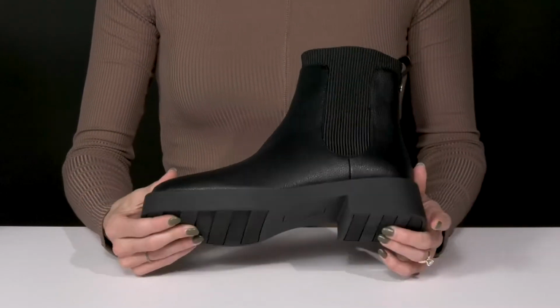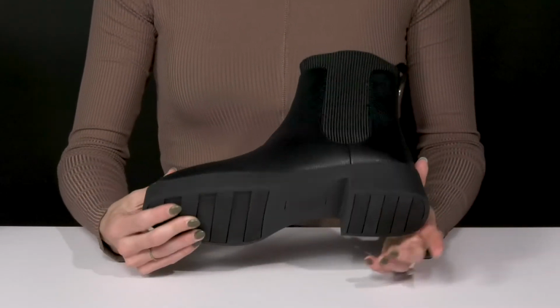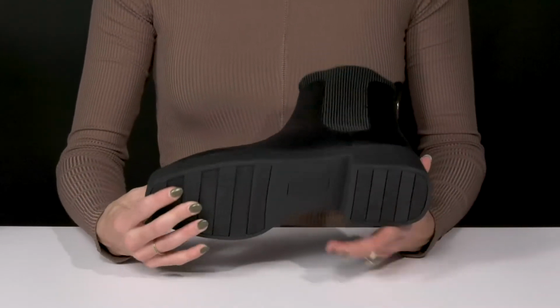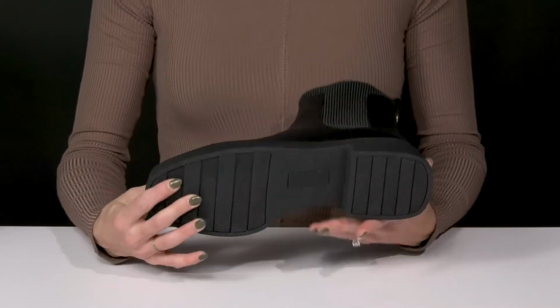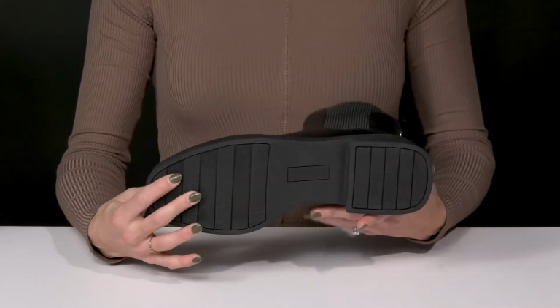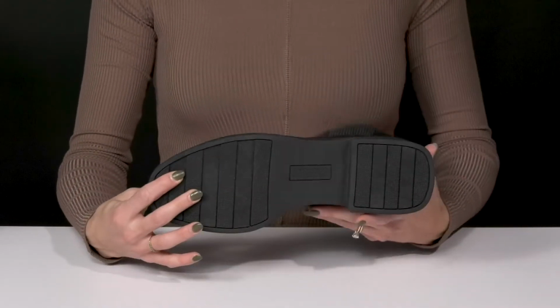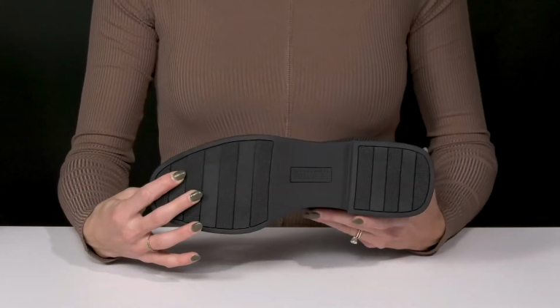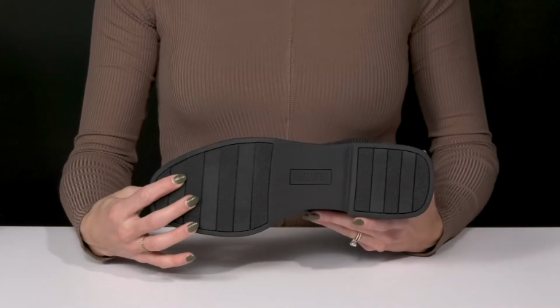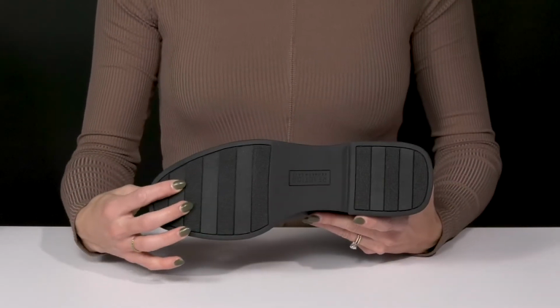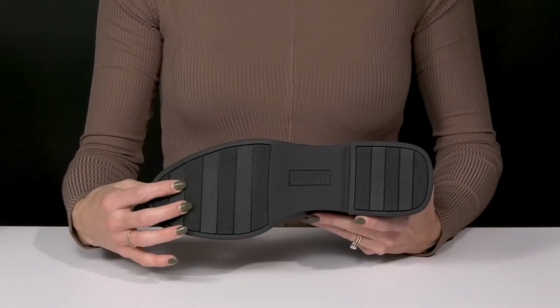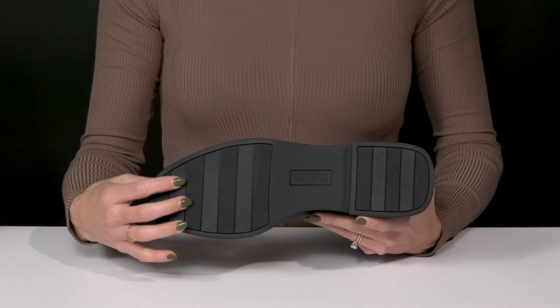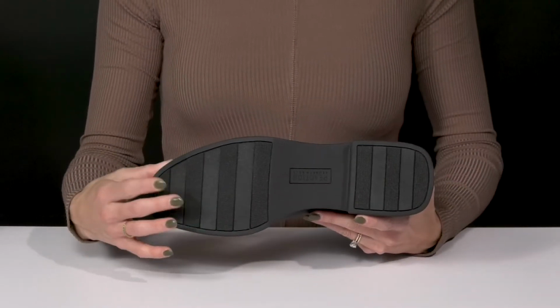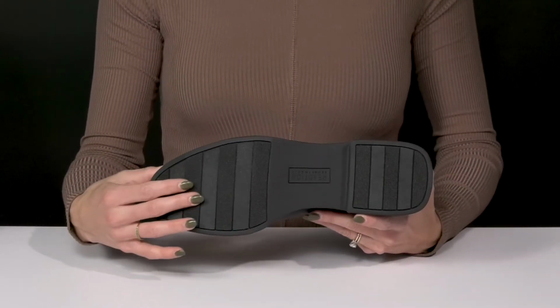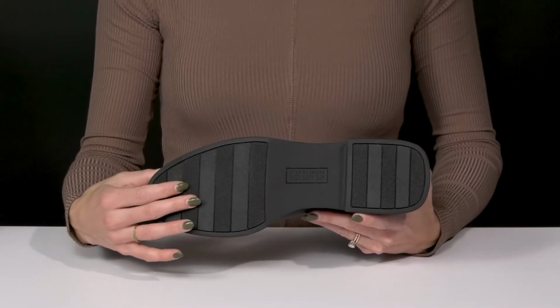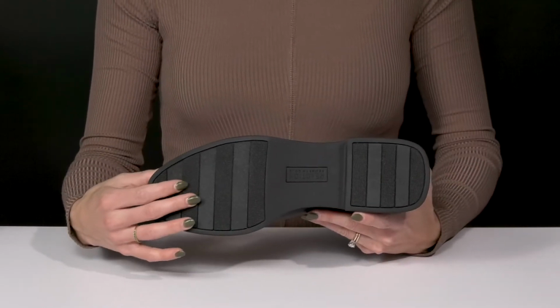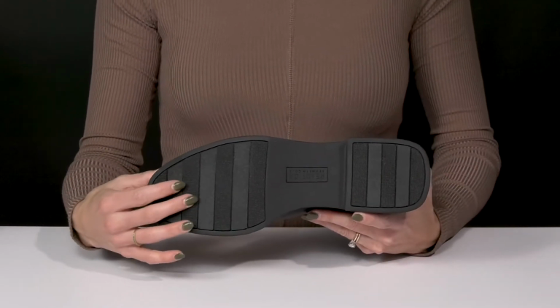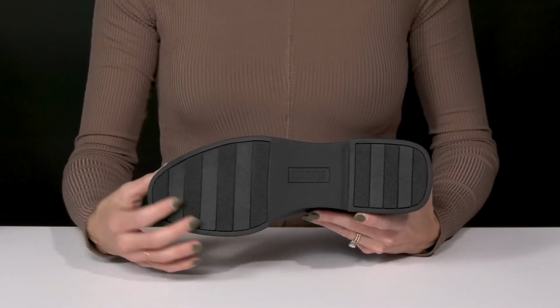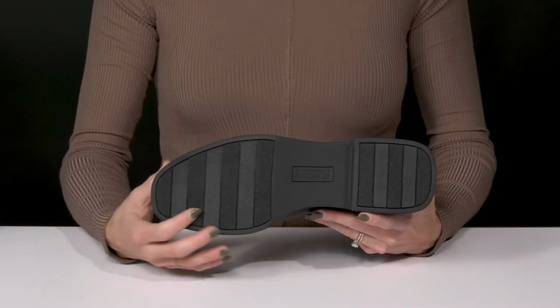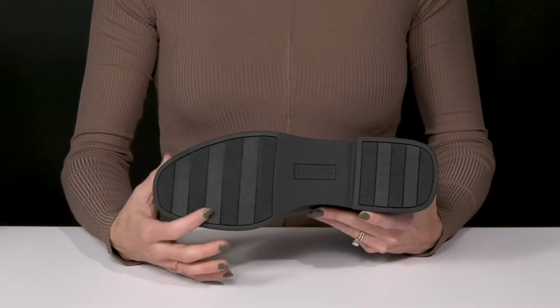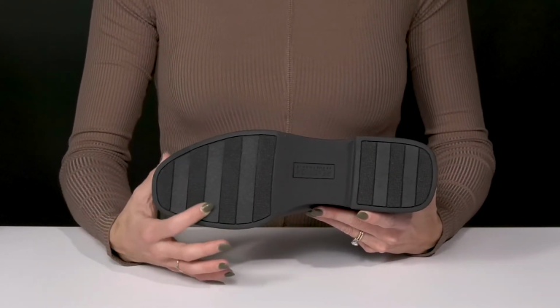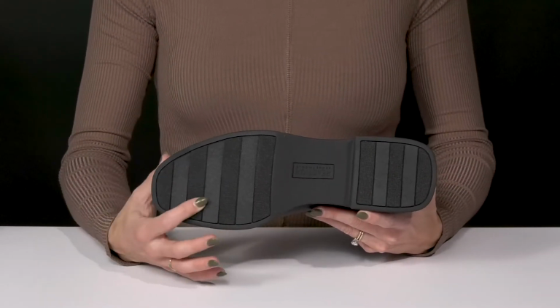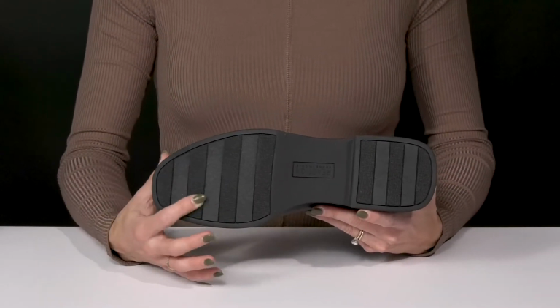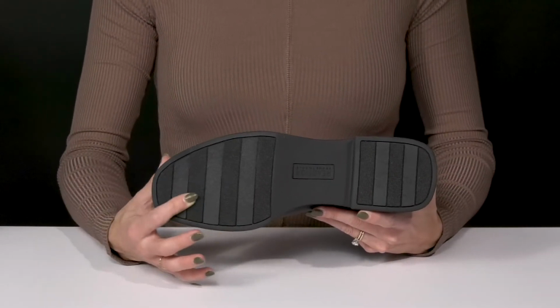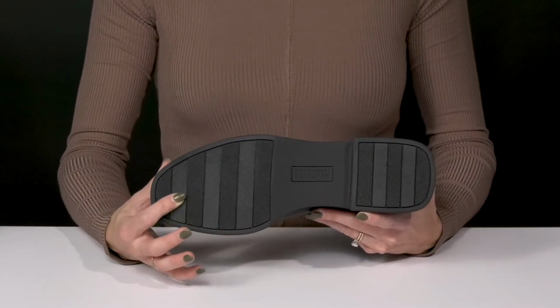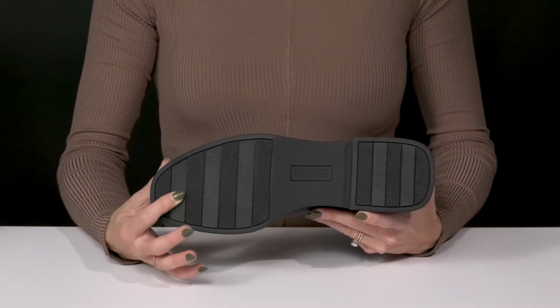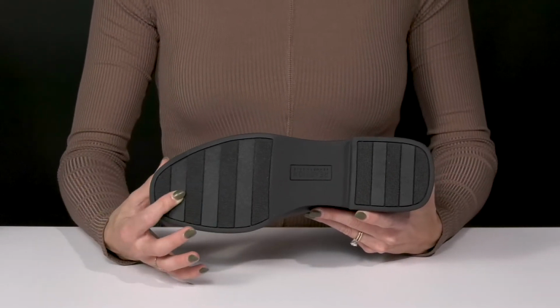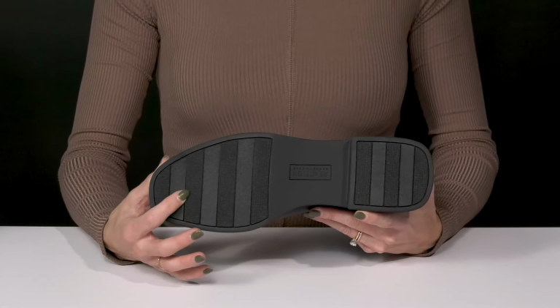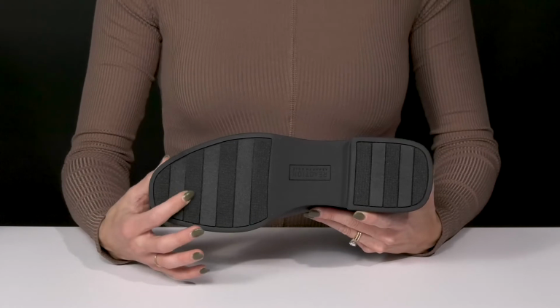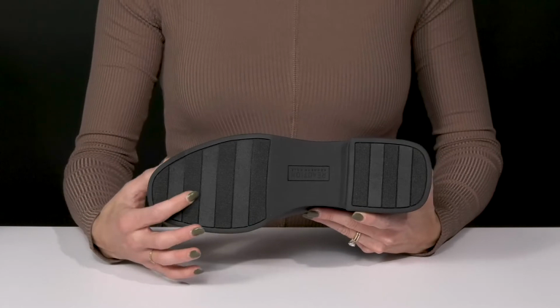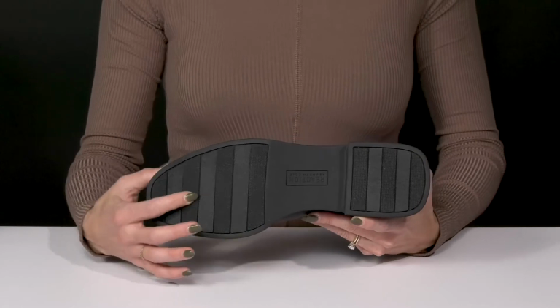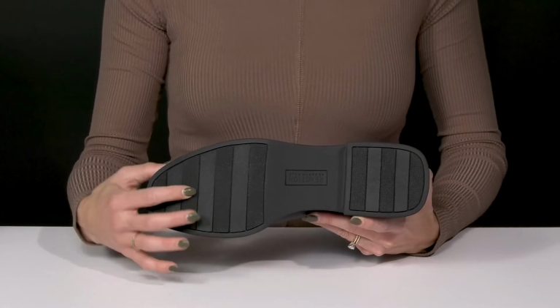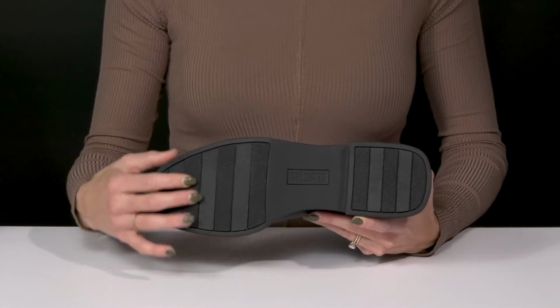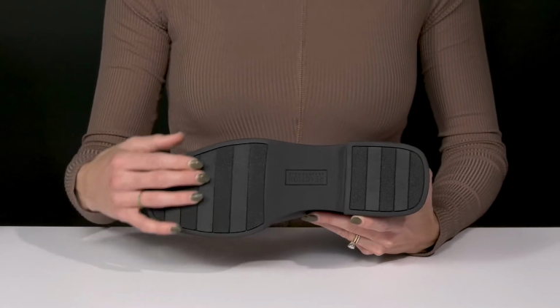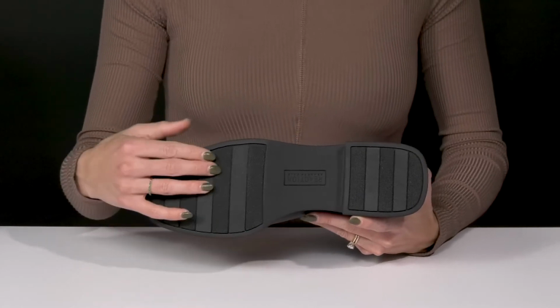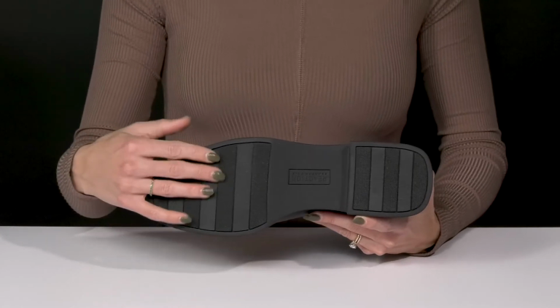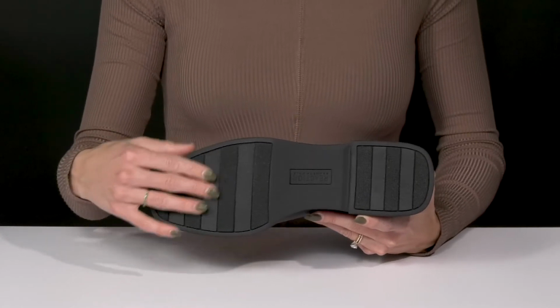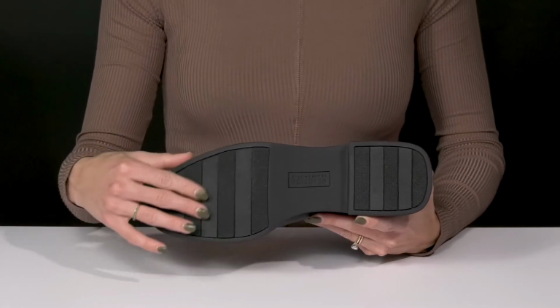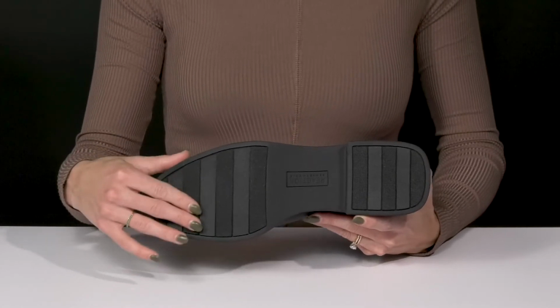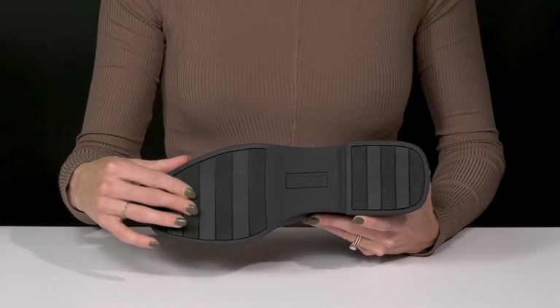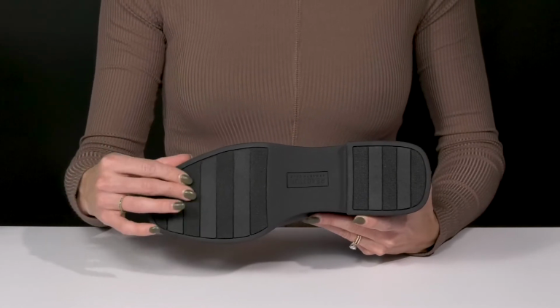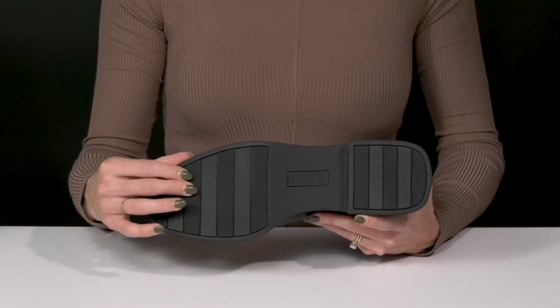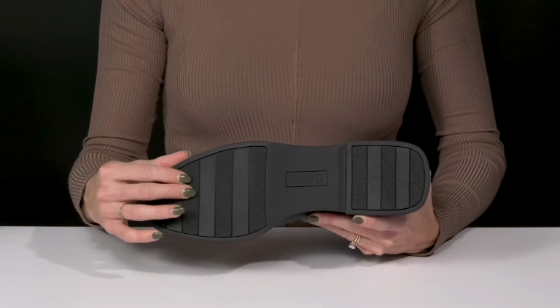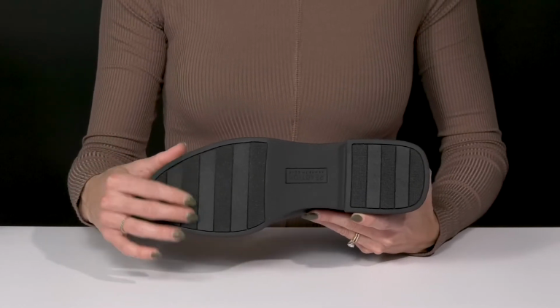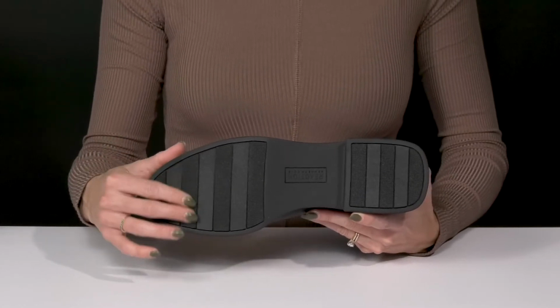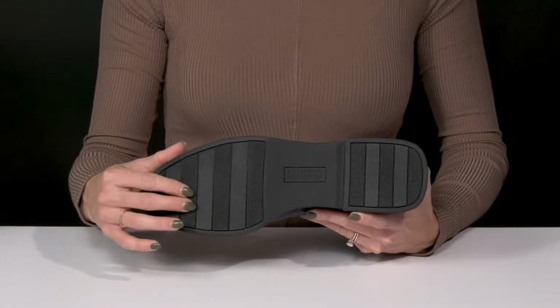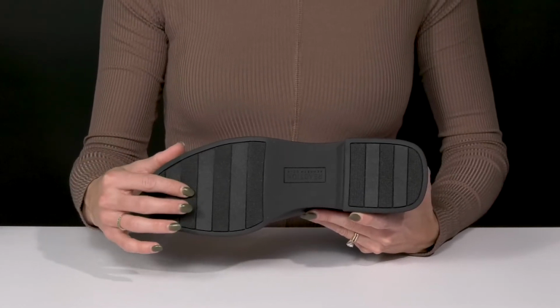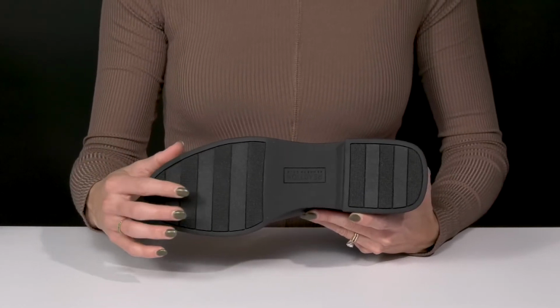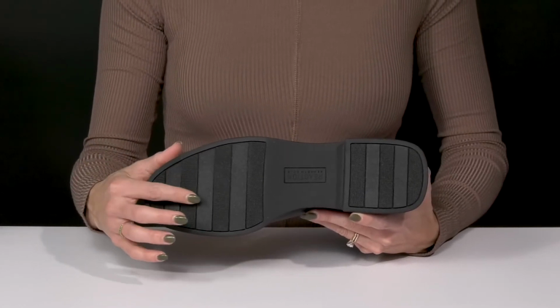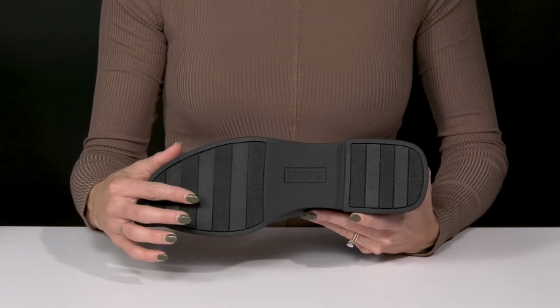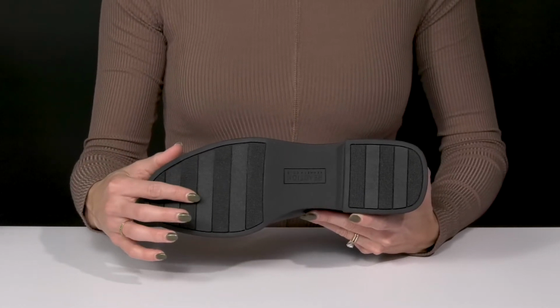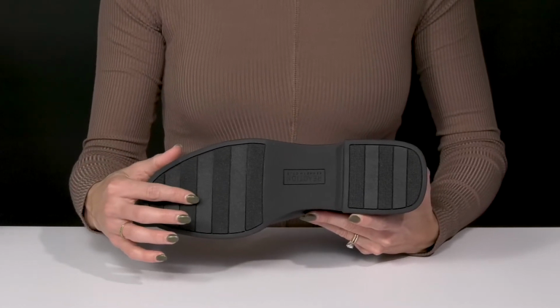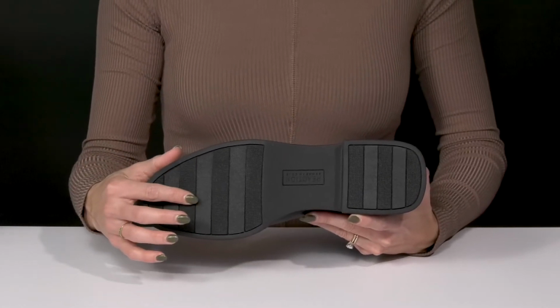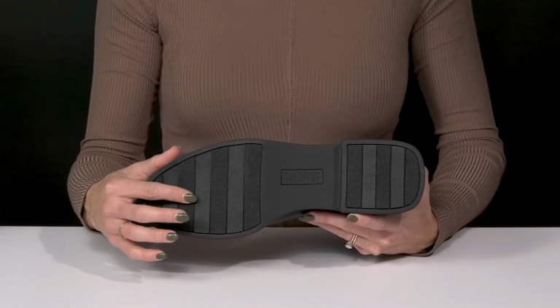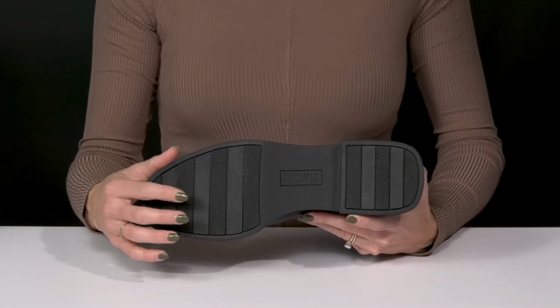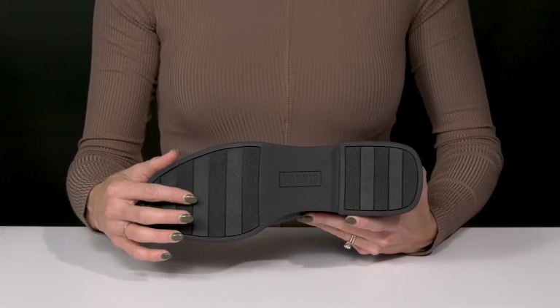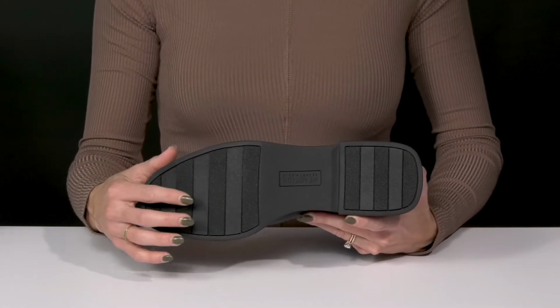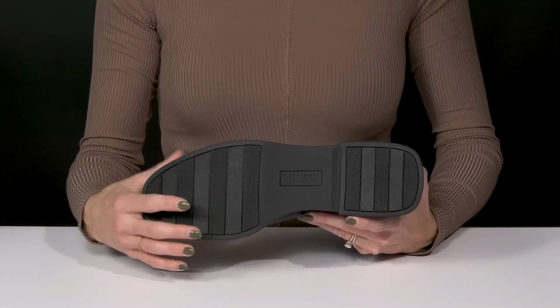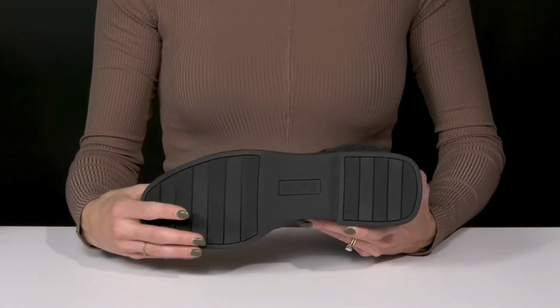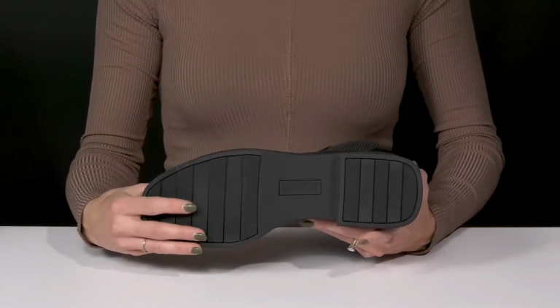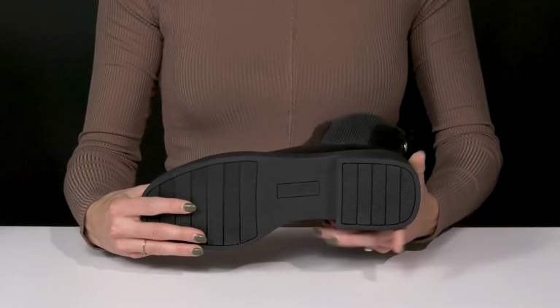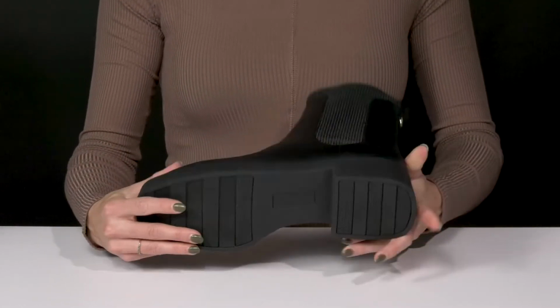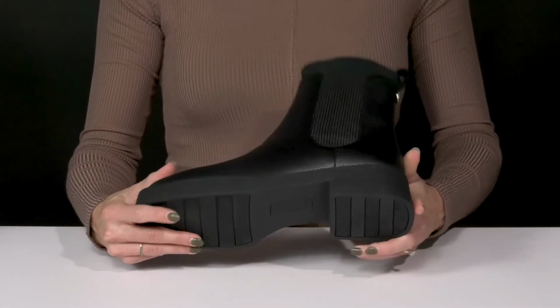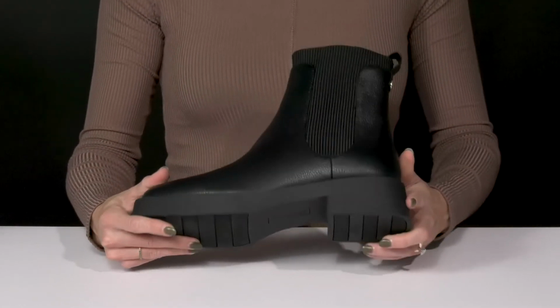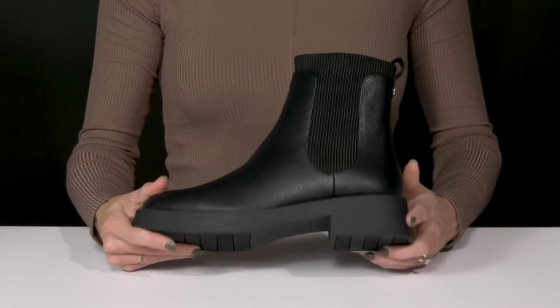These sit on top of a sweet outsole that is treaded for traction and has flocked detailing, so that's going to give you a little extra stability.